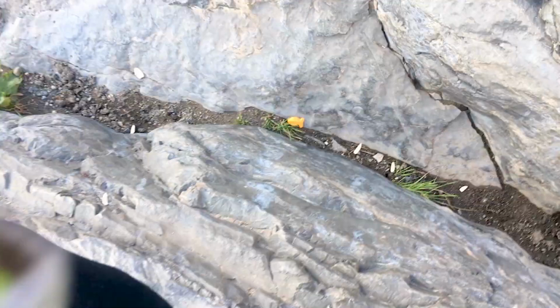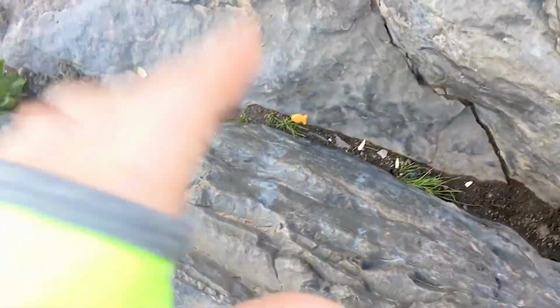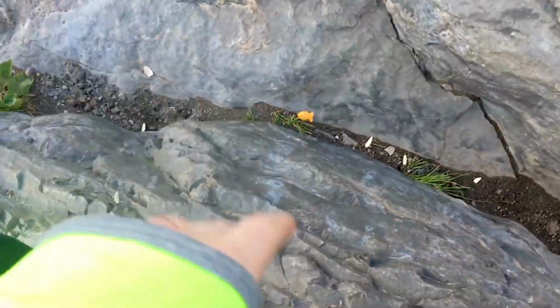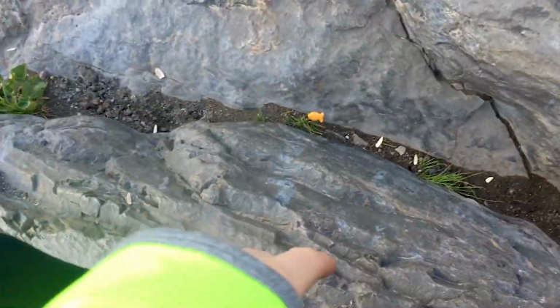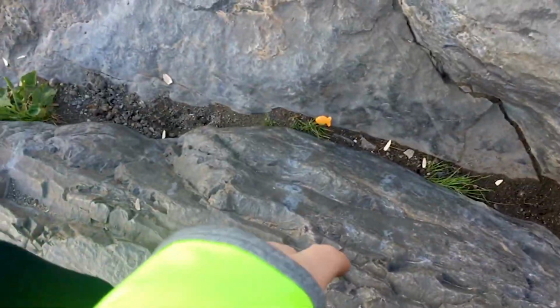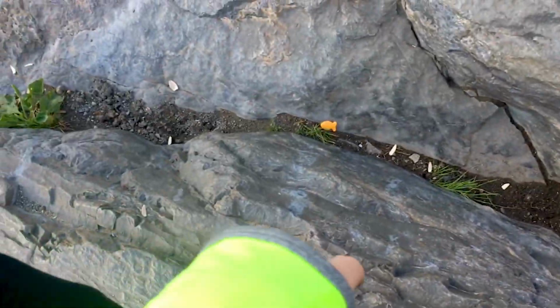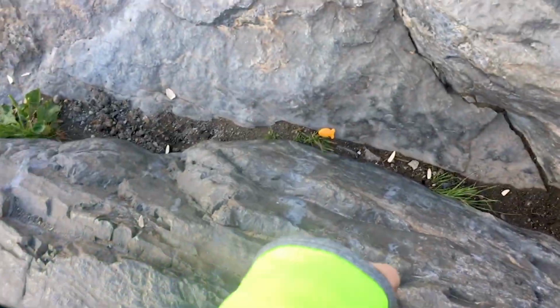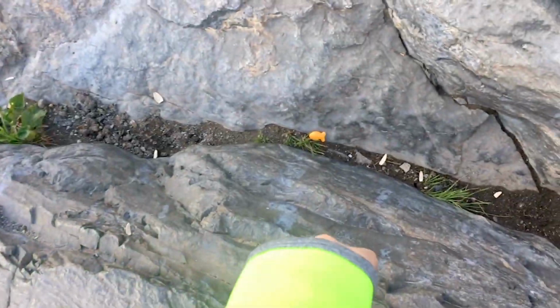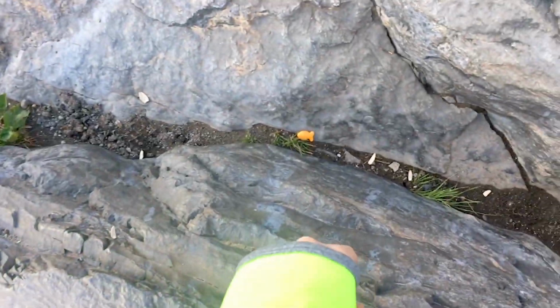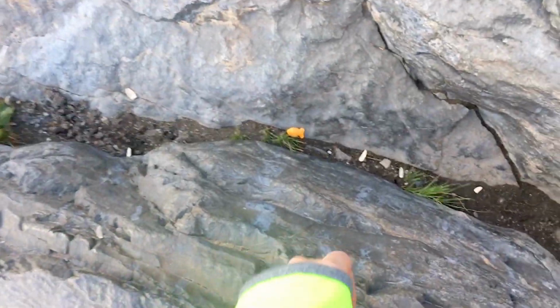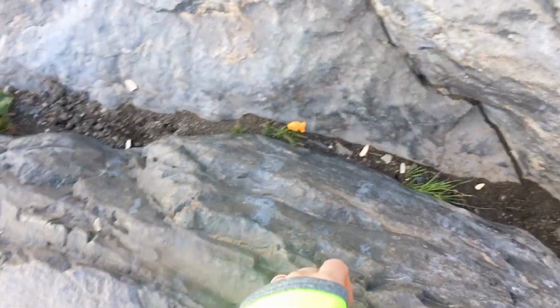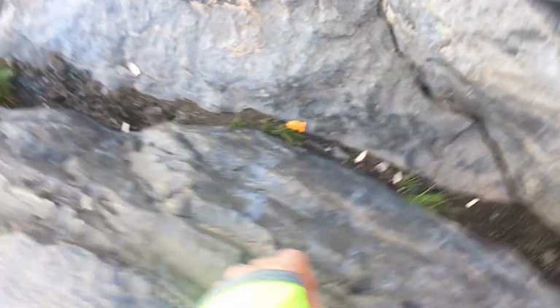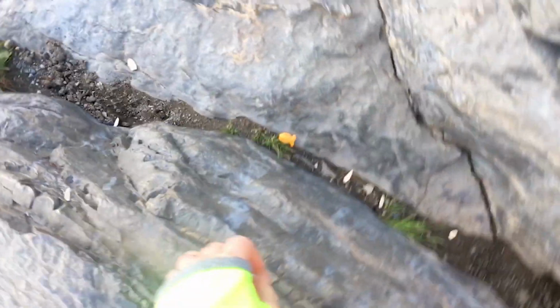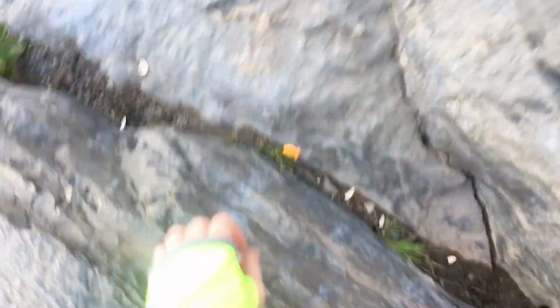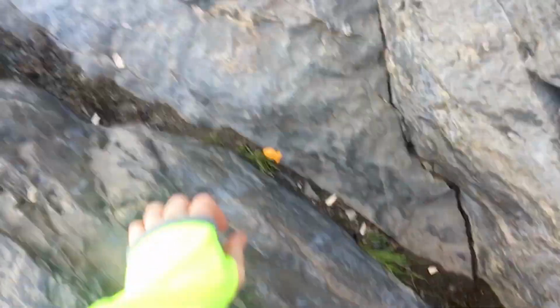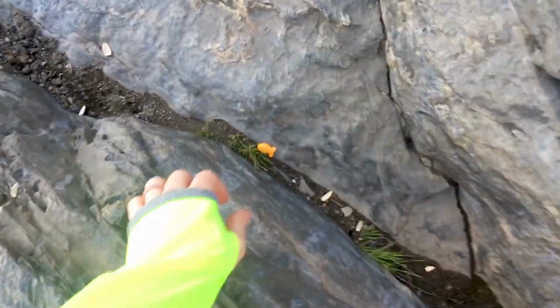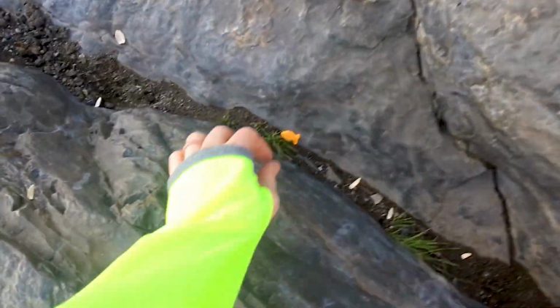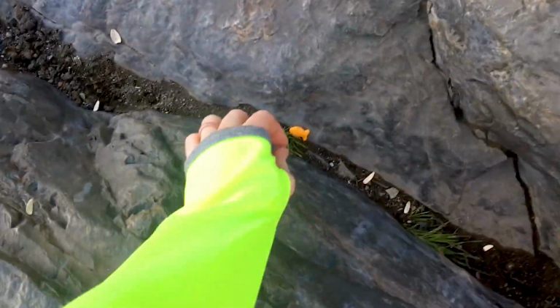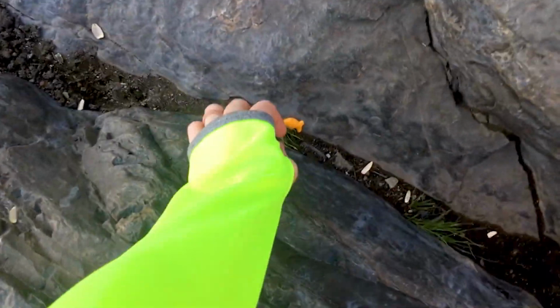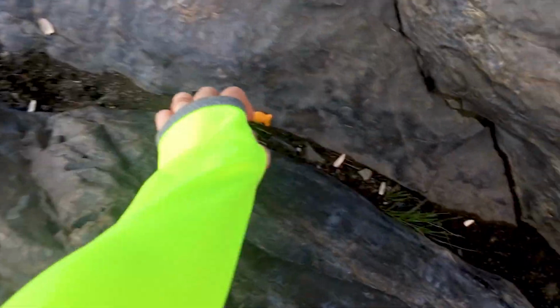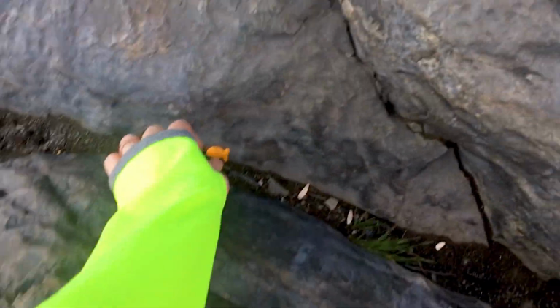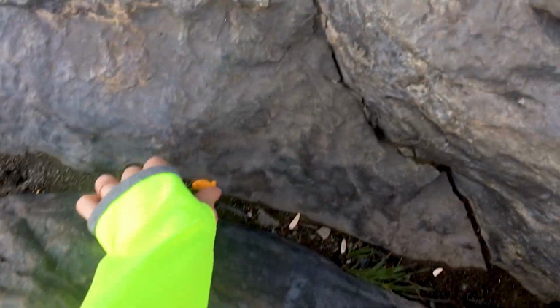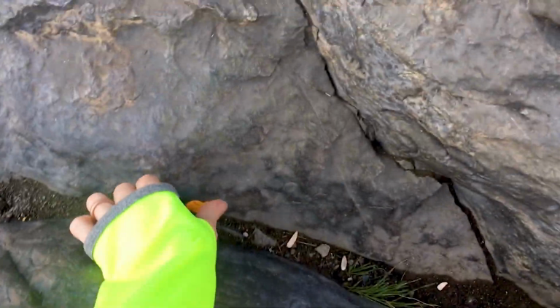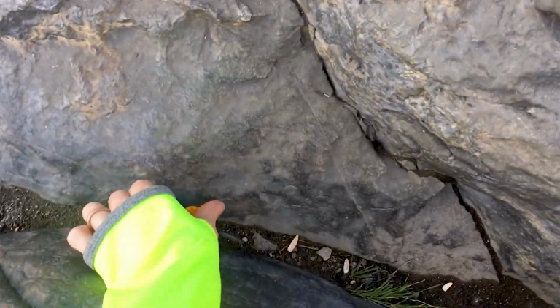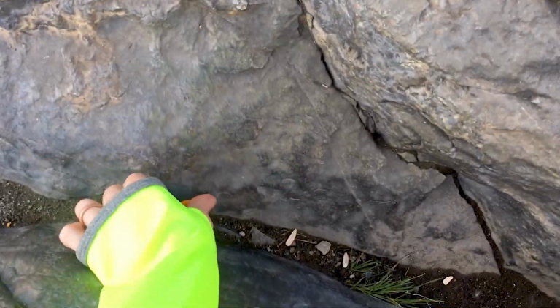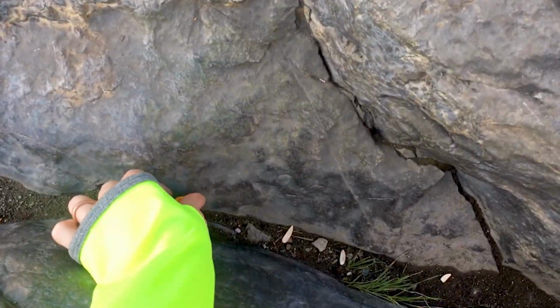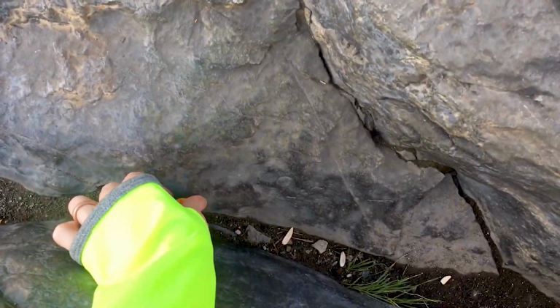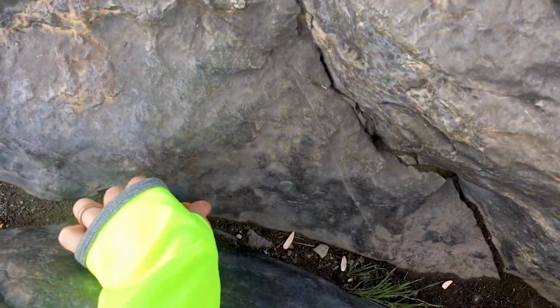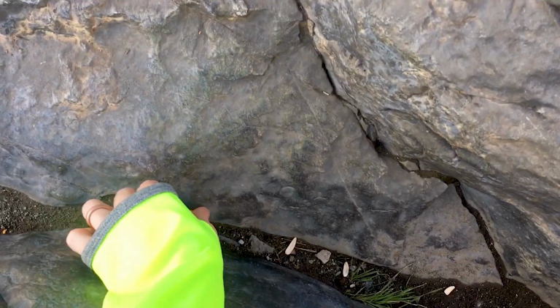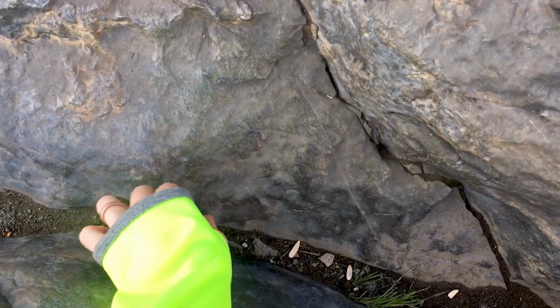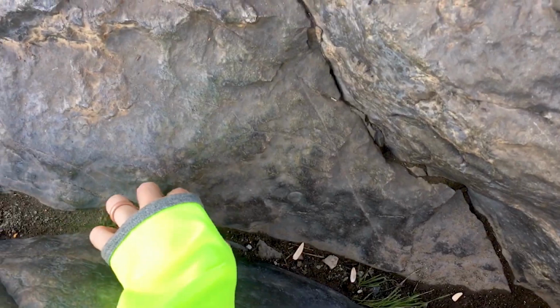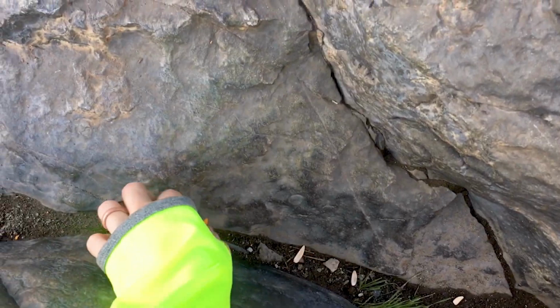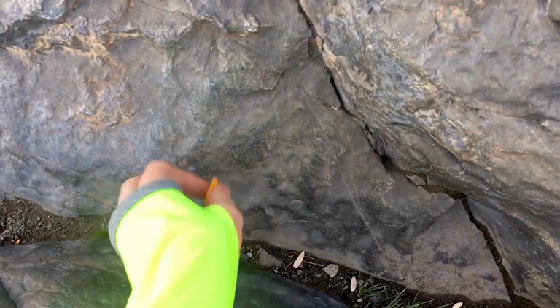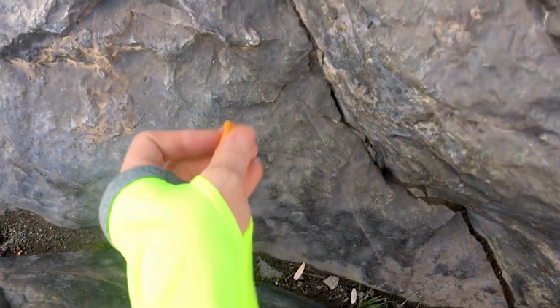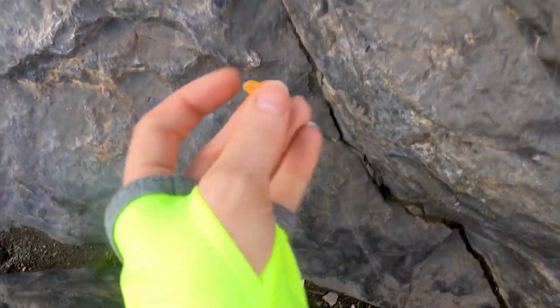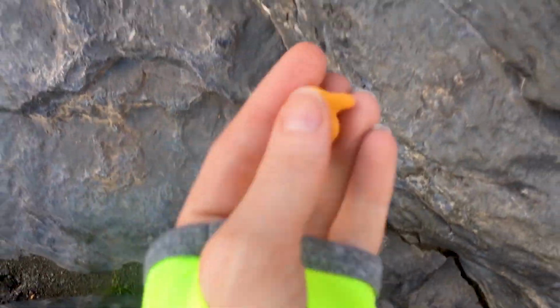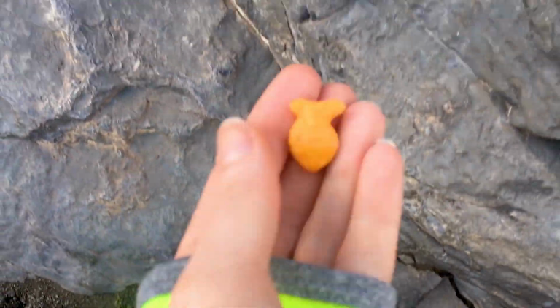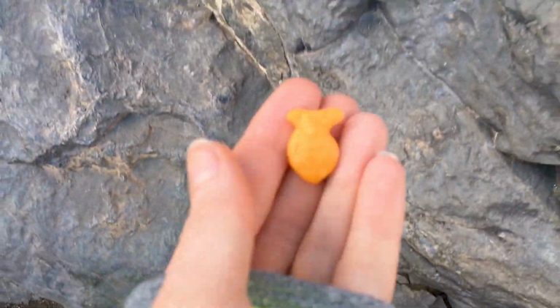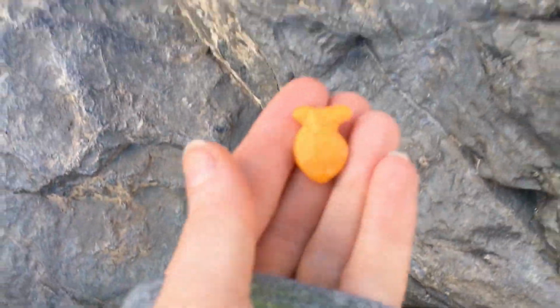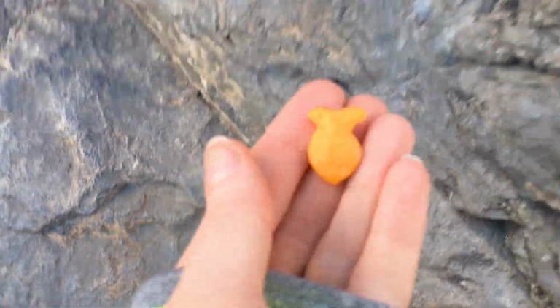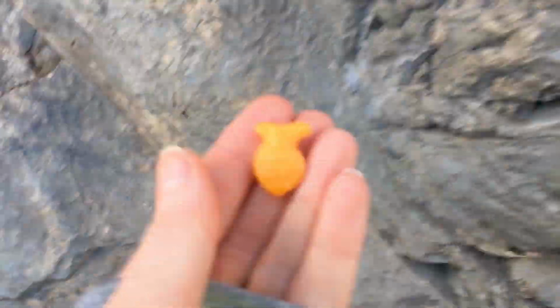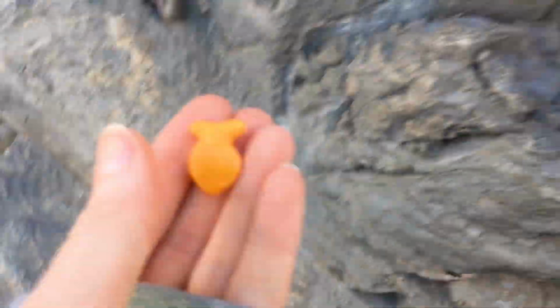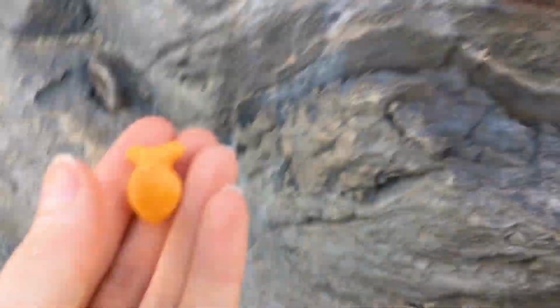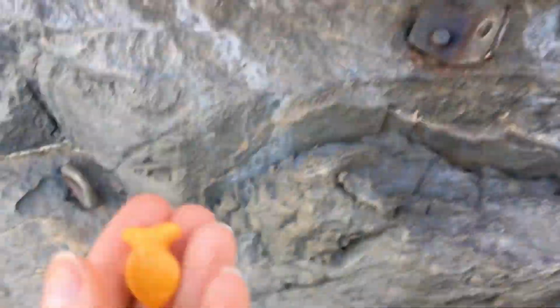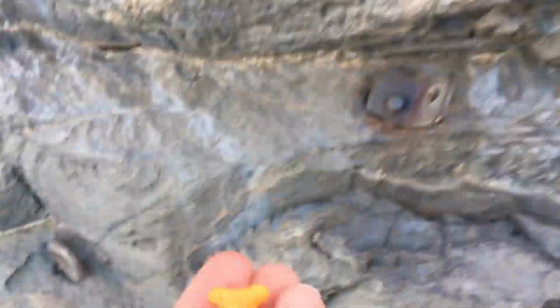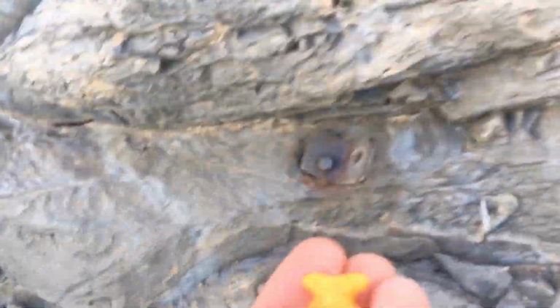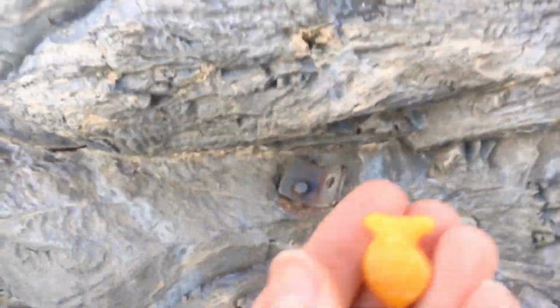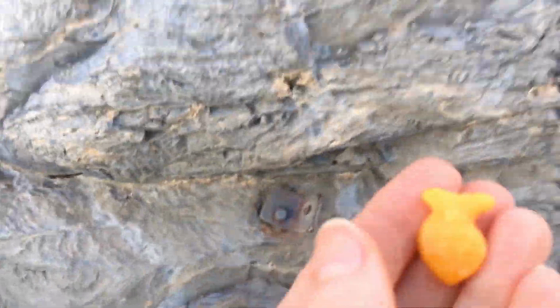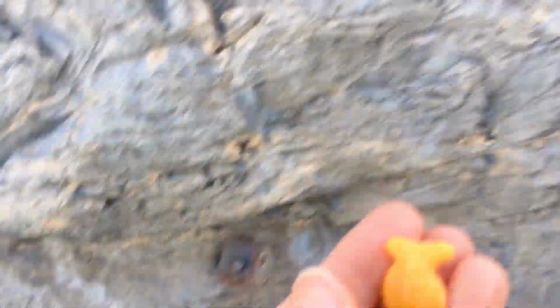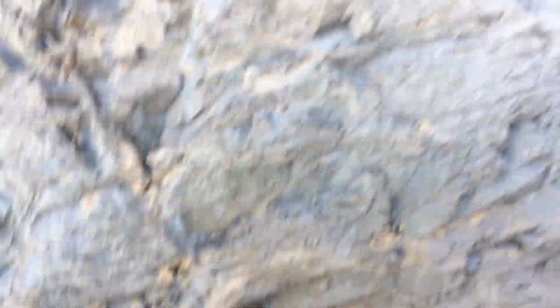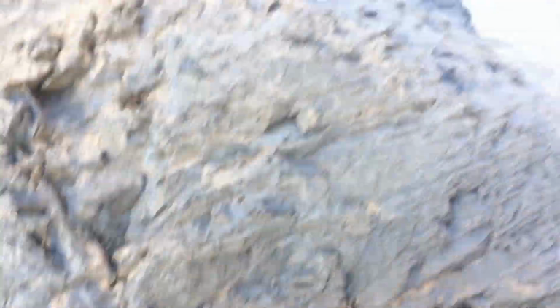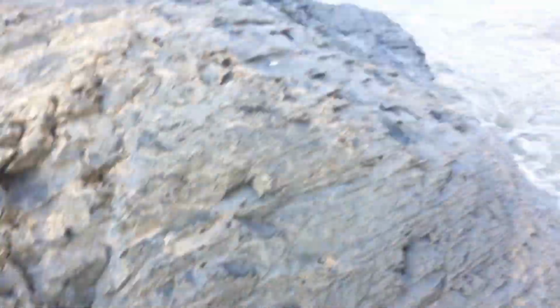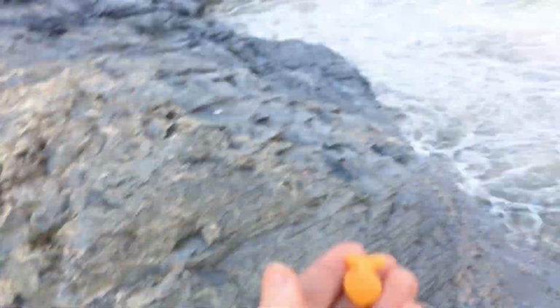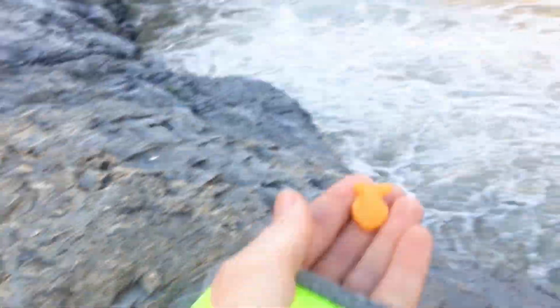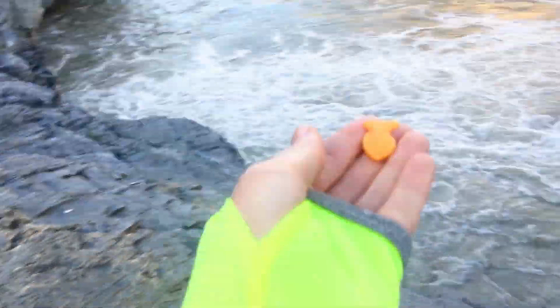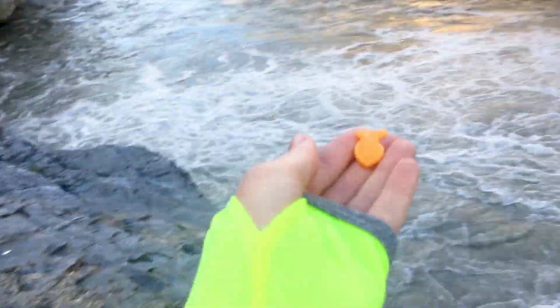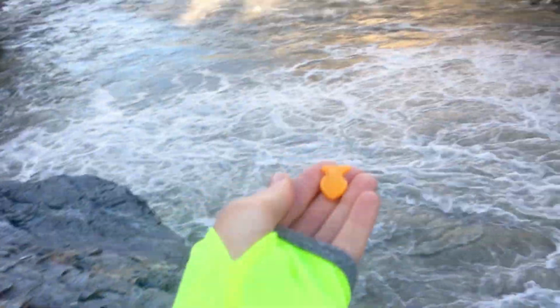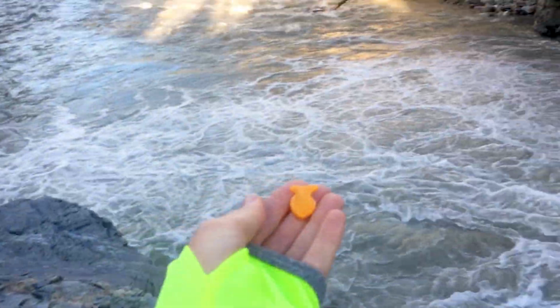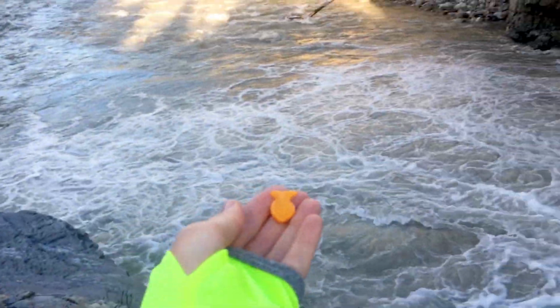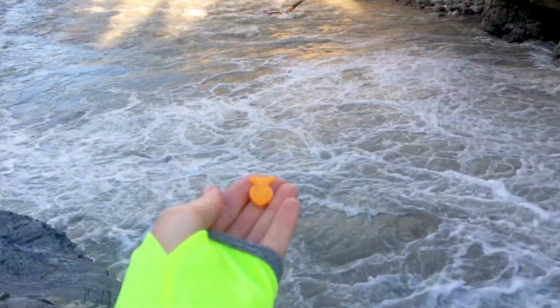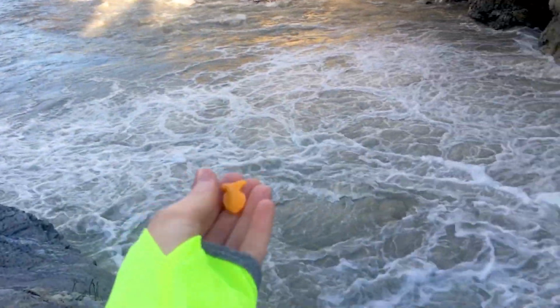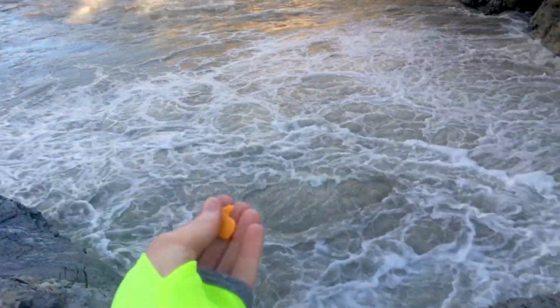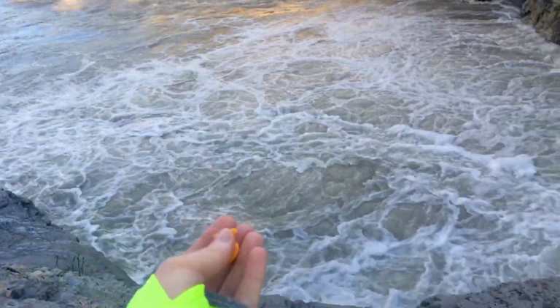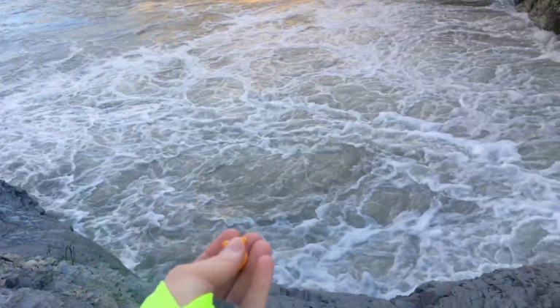Oh no, a fish got washed ashore. I'll send it back — right in the river — and we freed you.